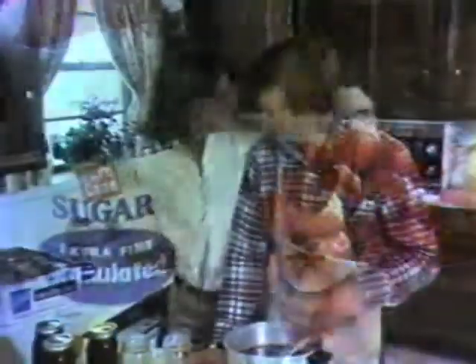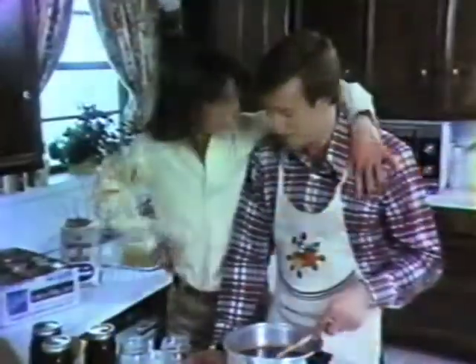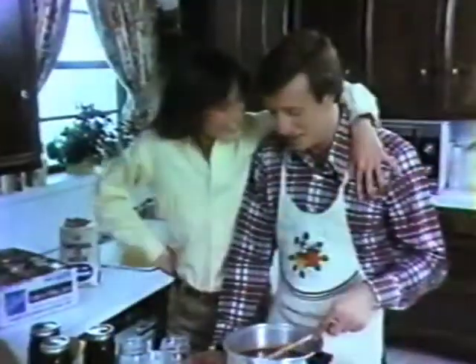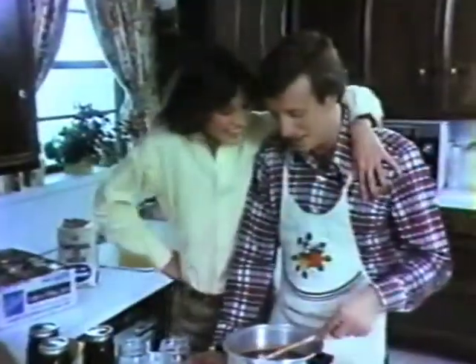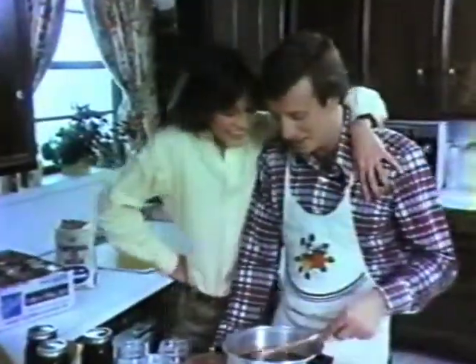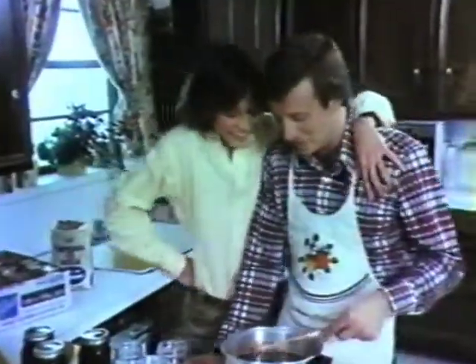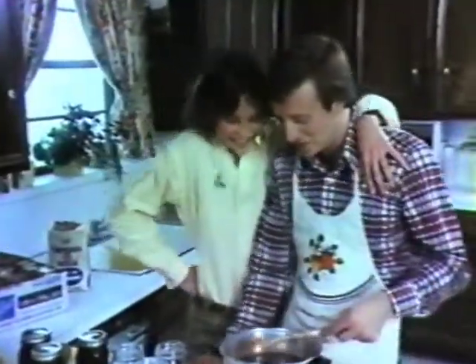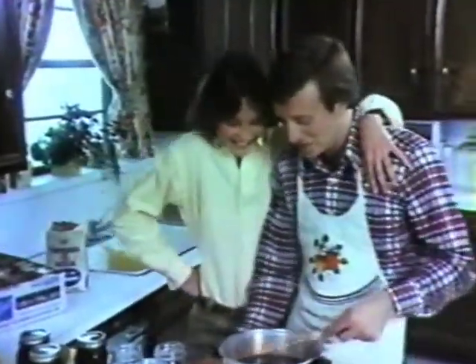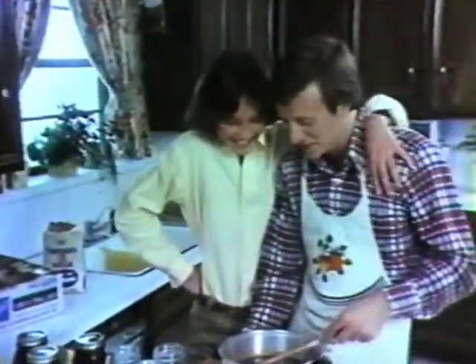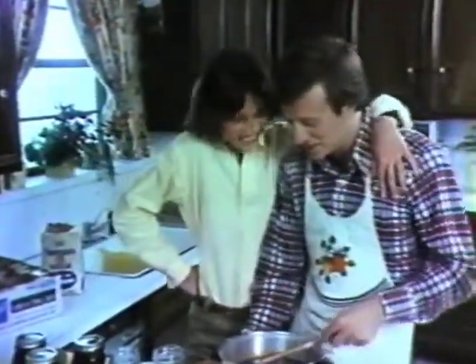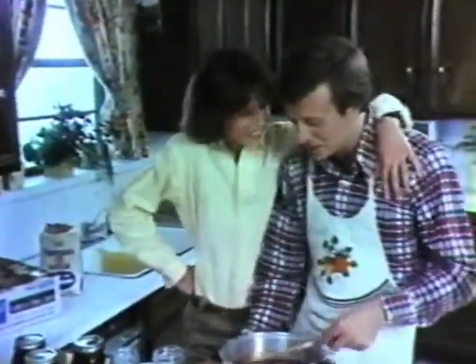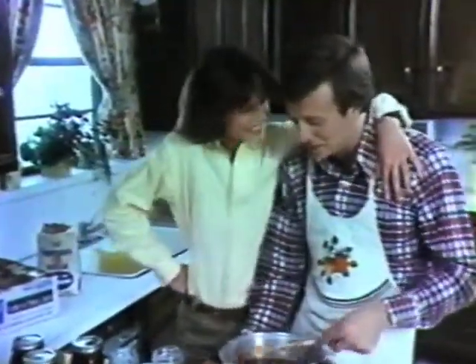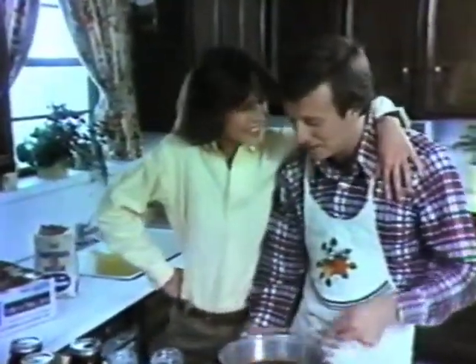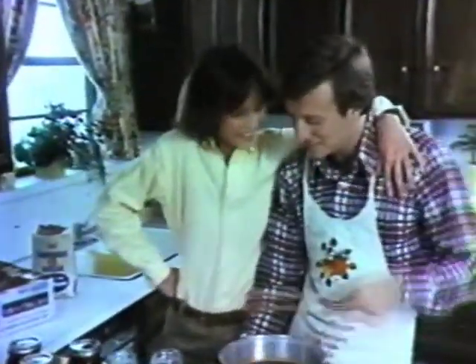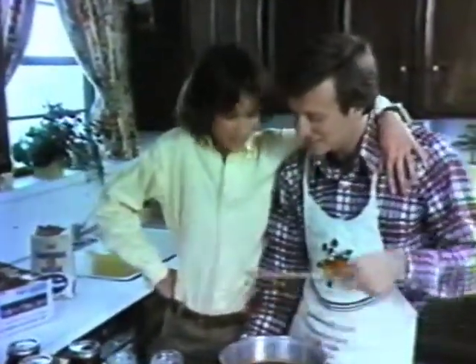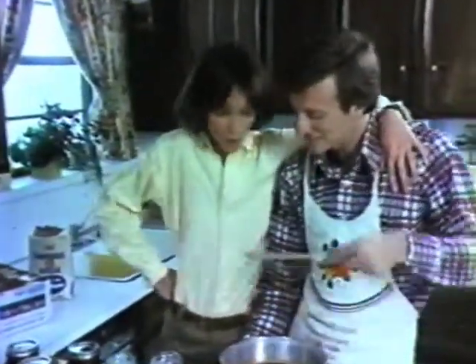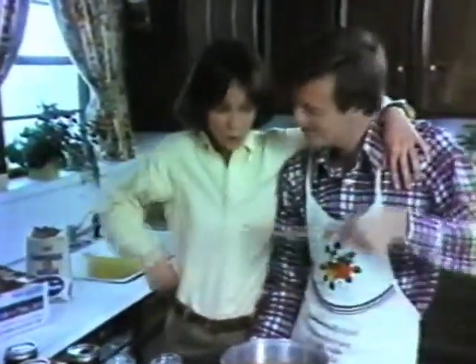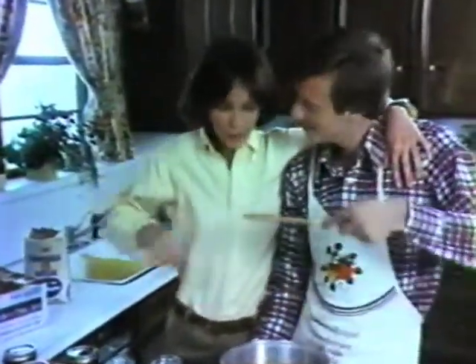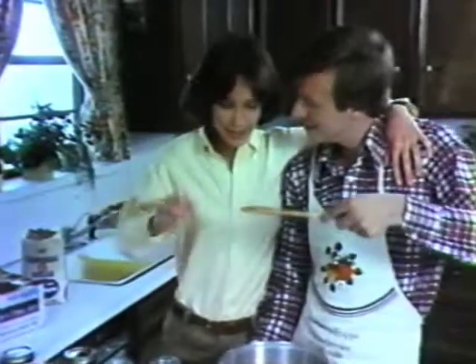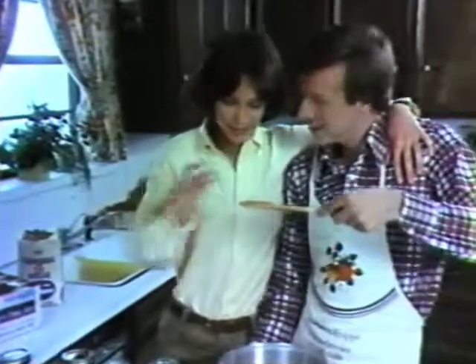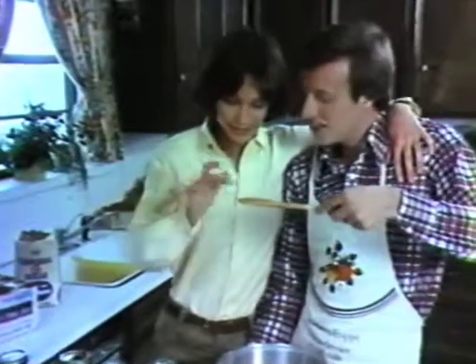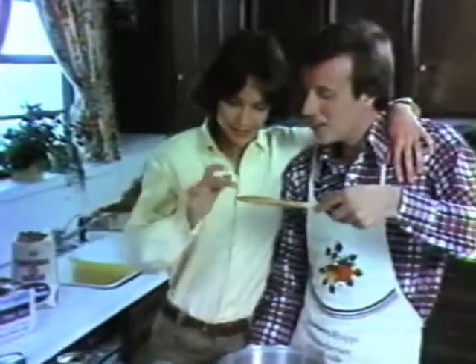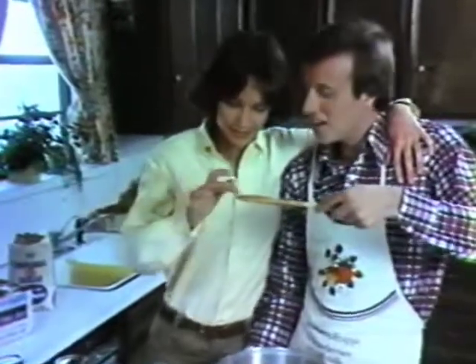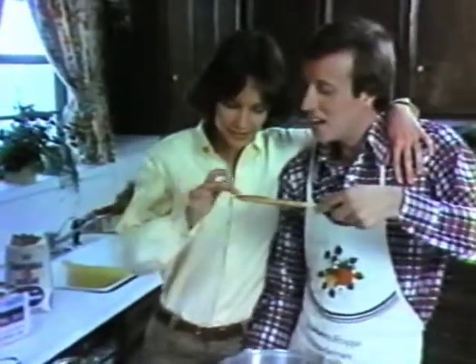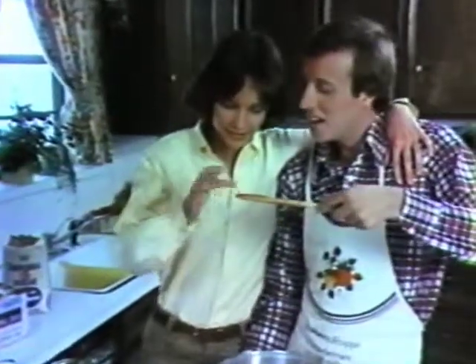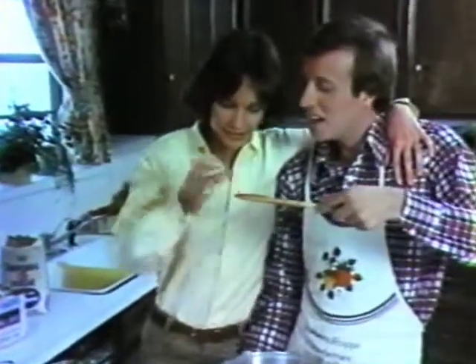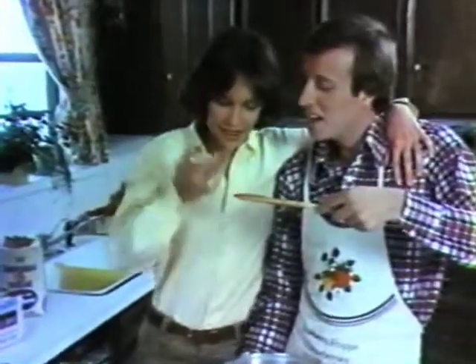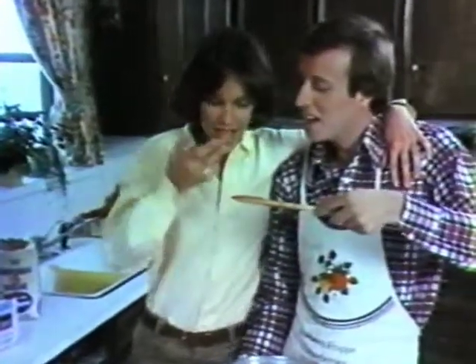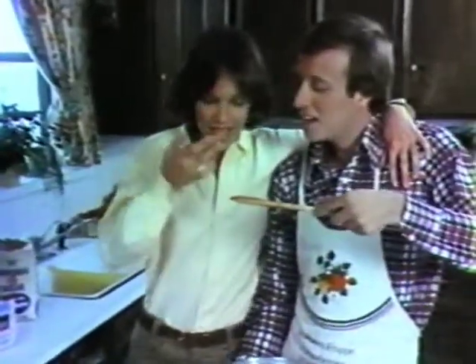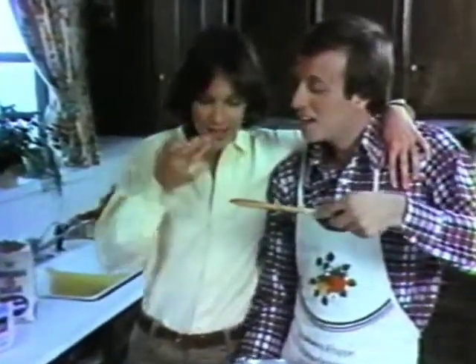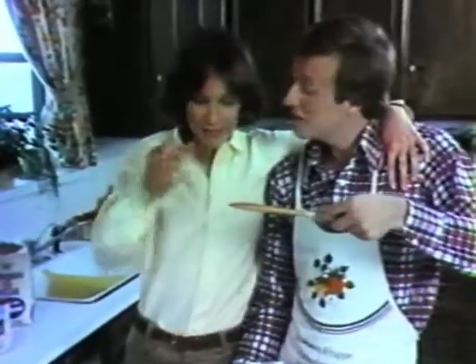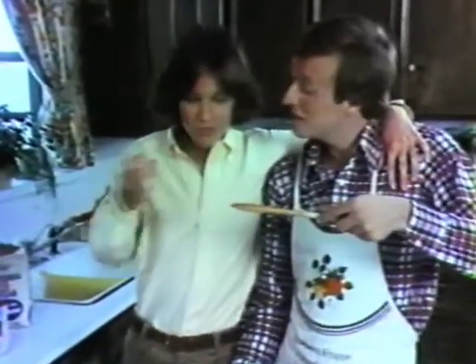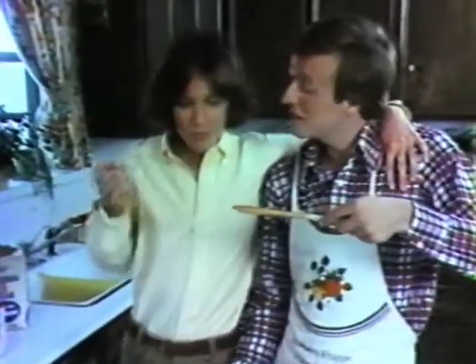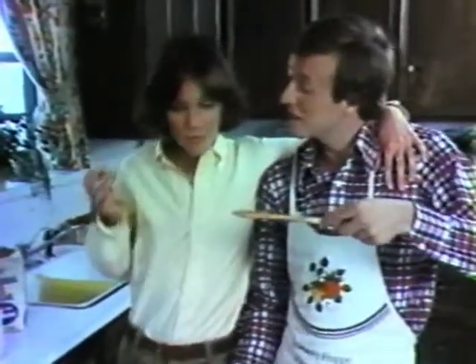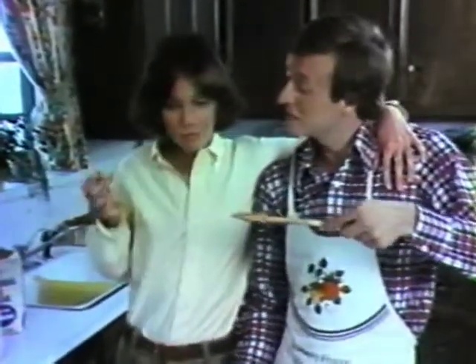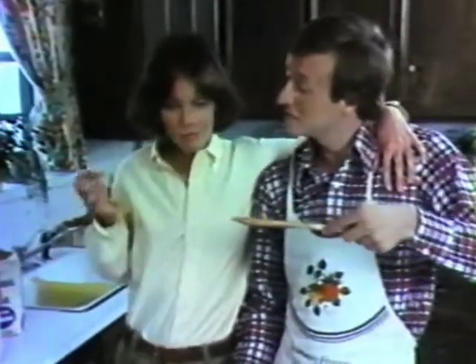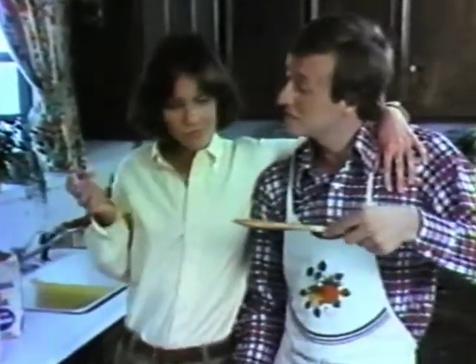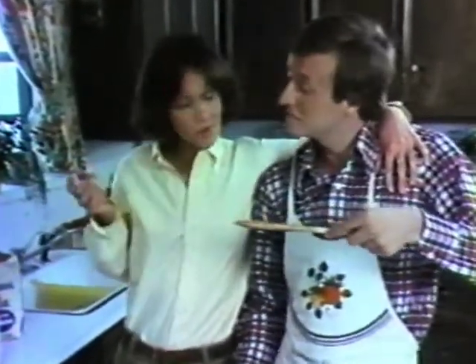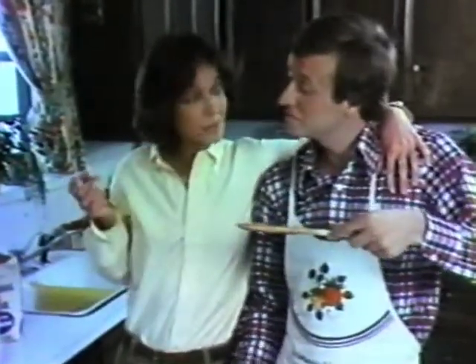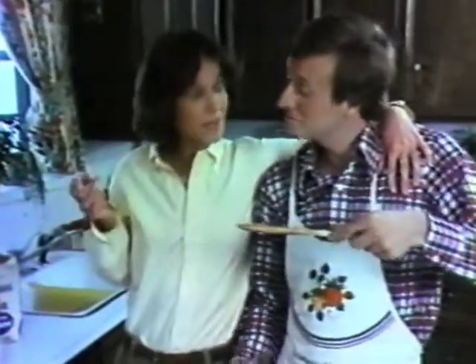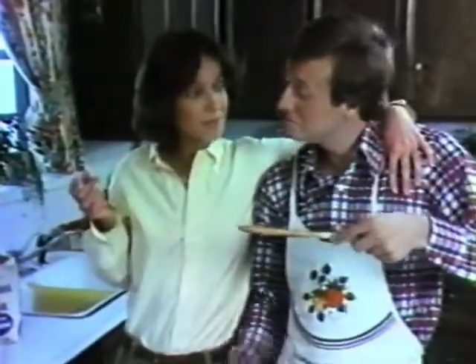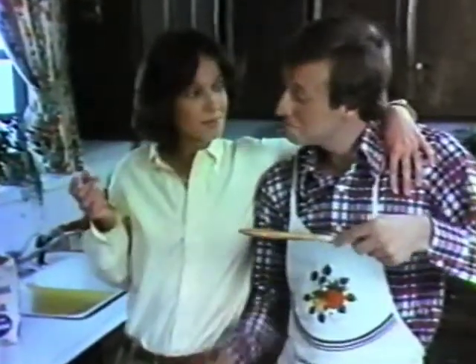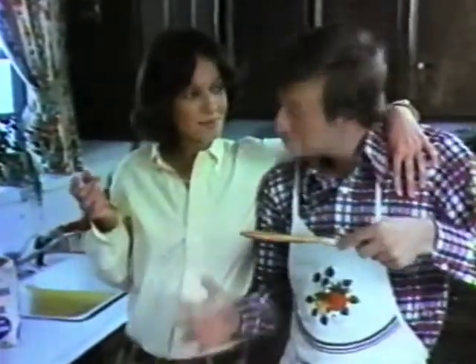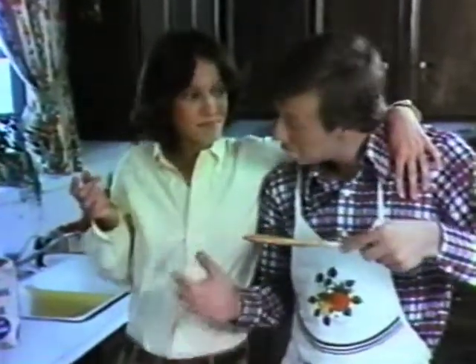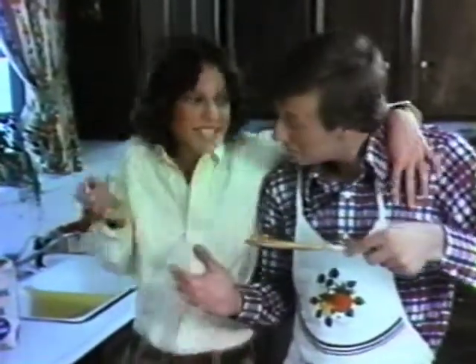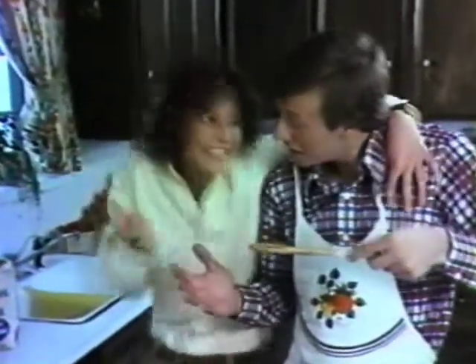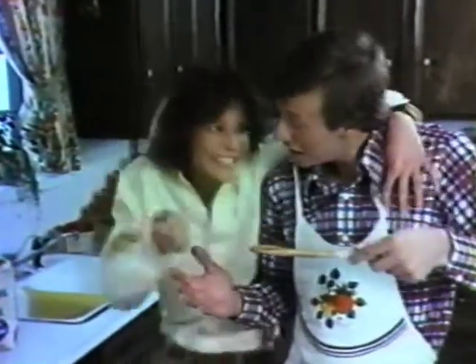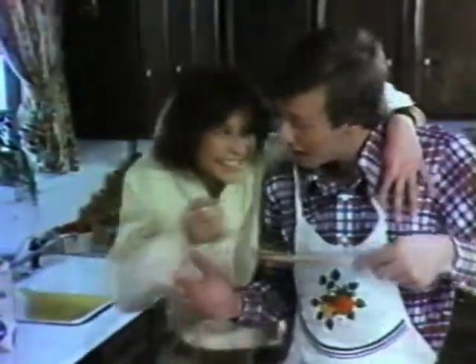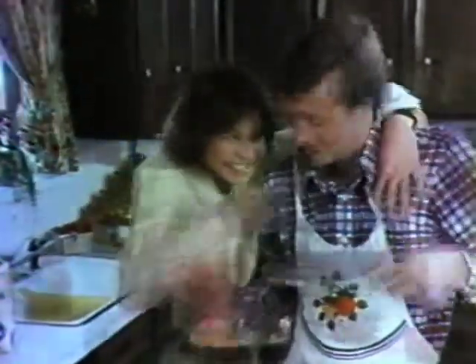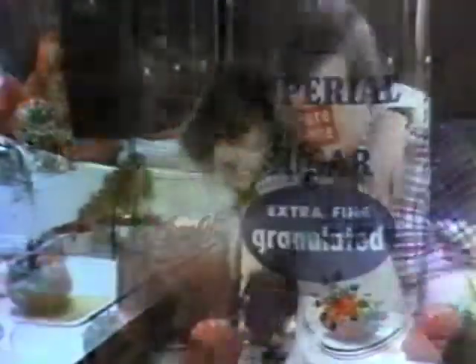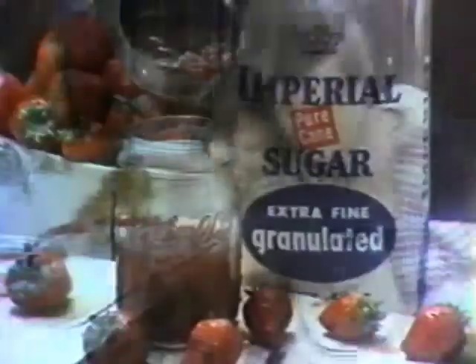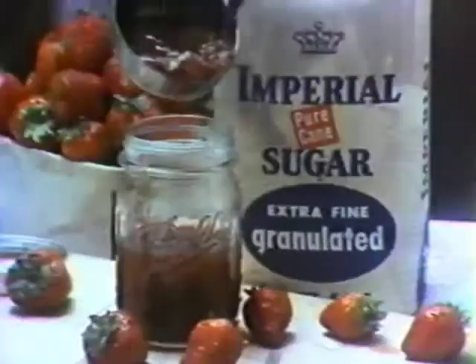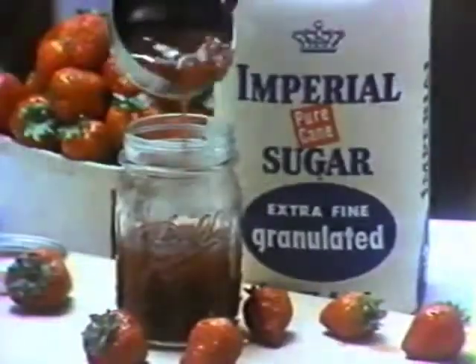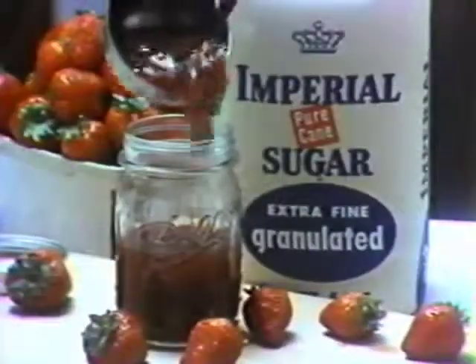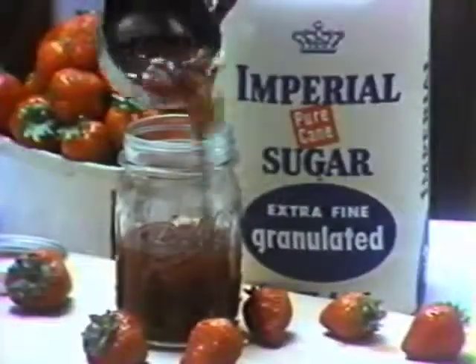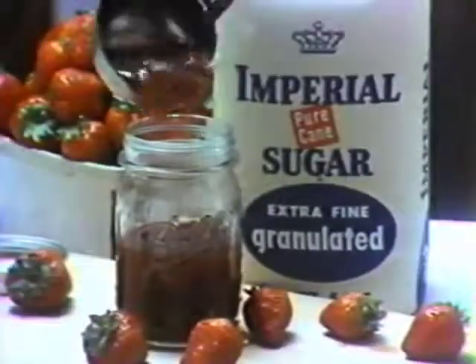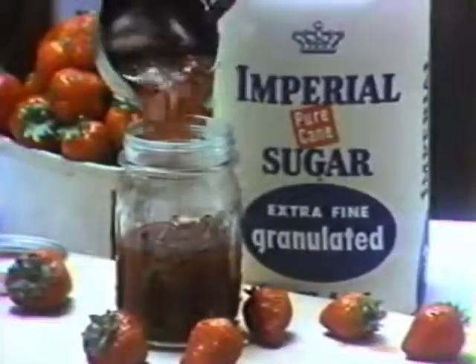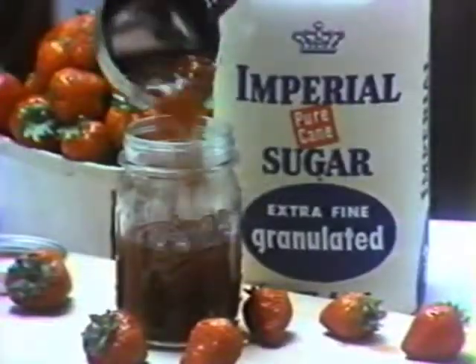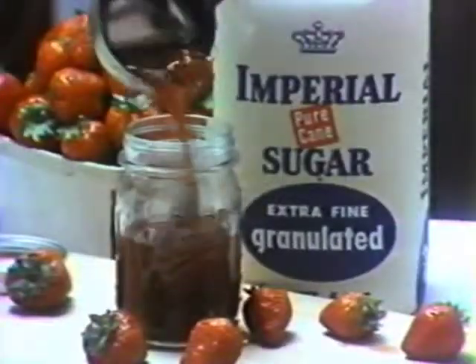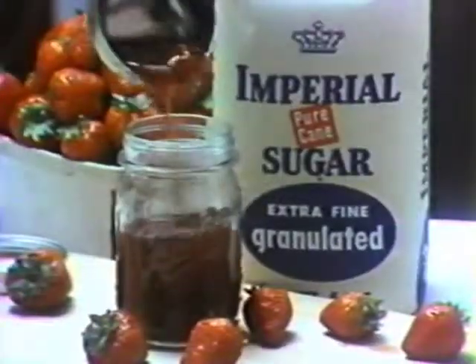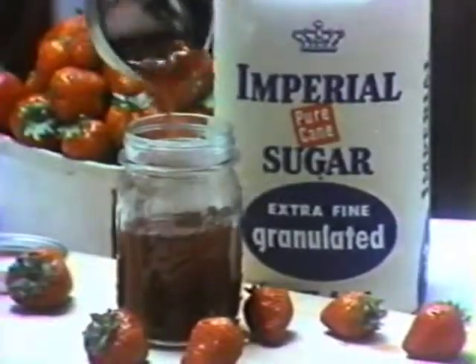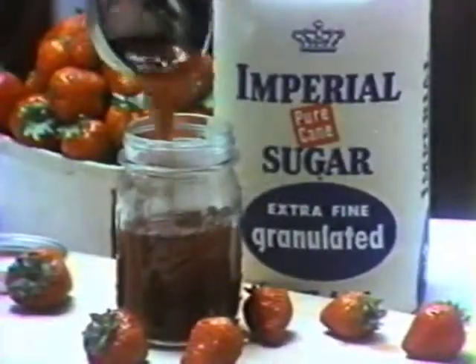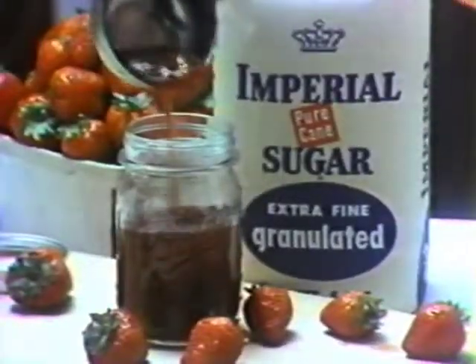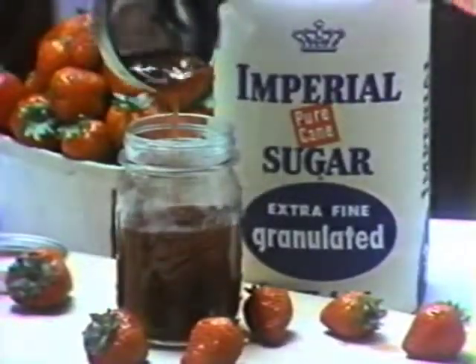Canning with Imperial Sugar has been a Texas tradition for years. Can we help you get started? Well, that's what old friends are for.